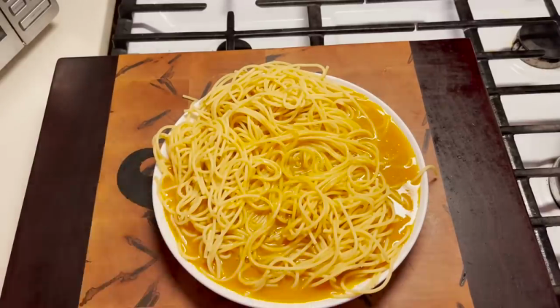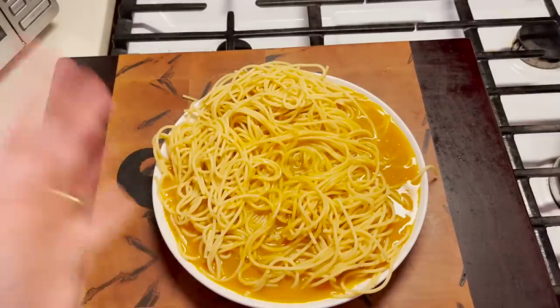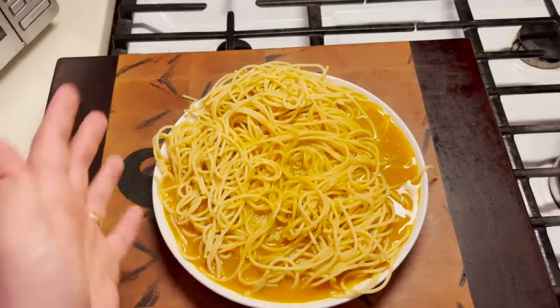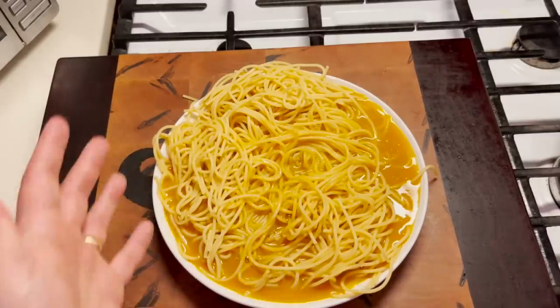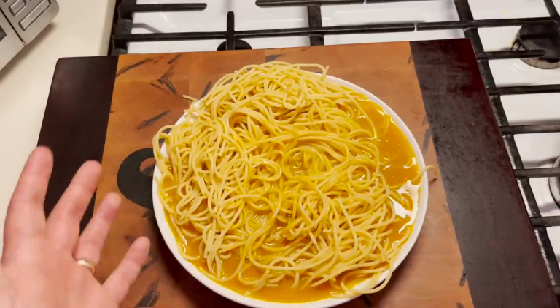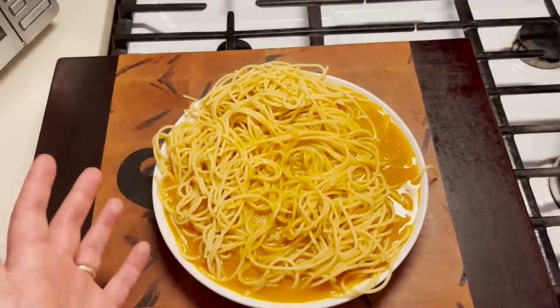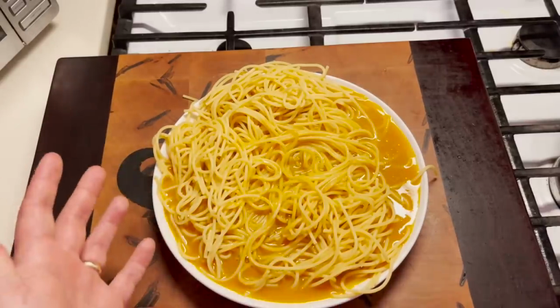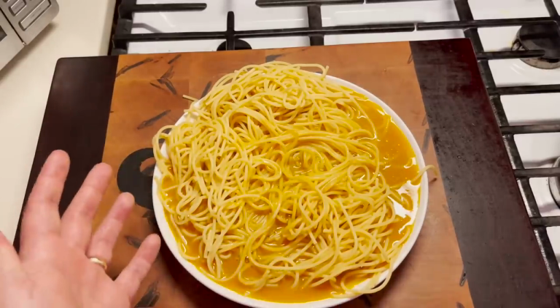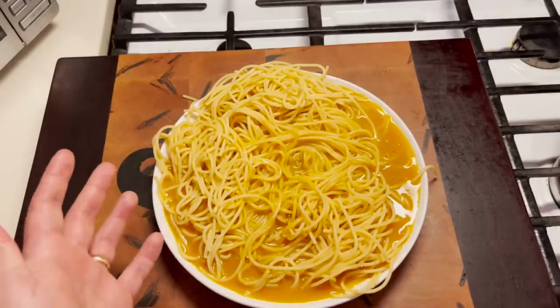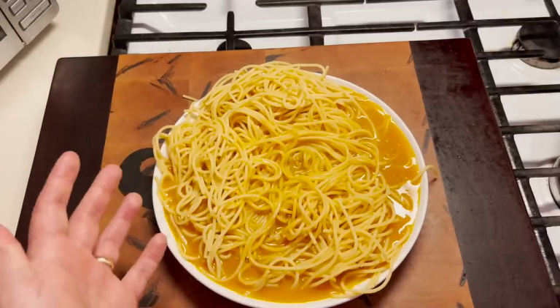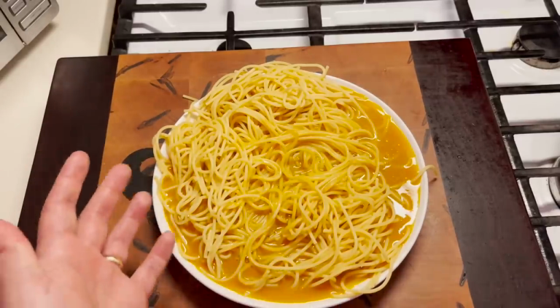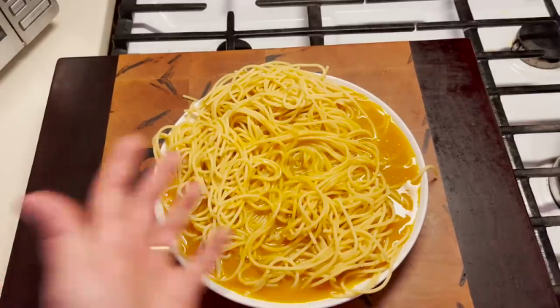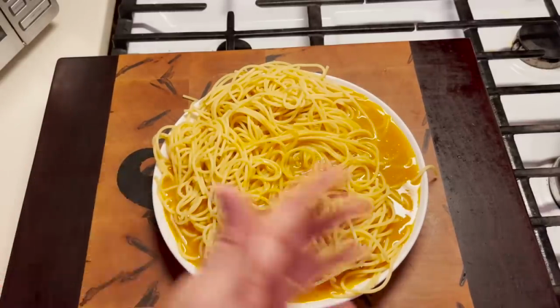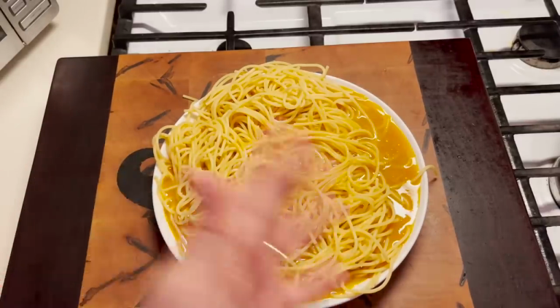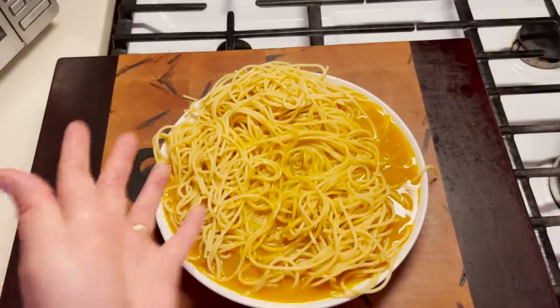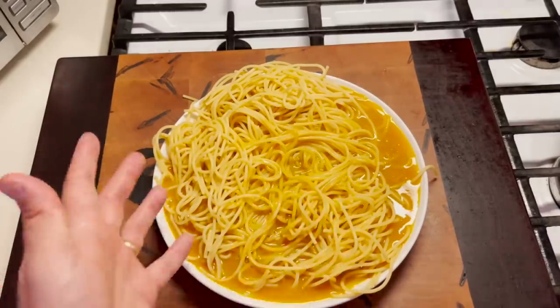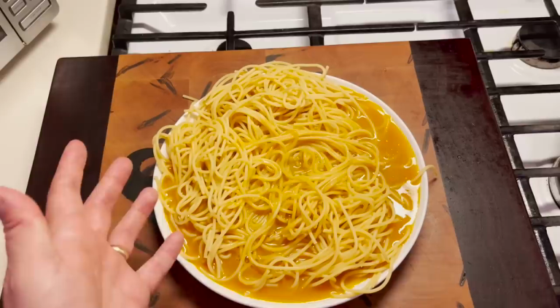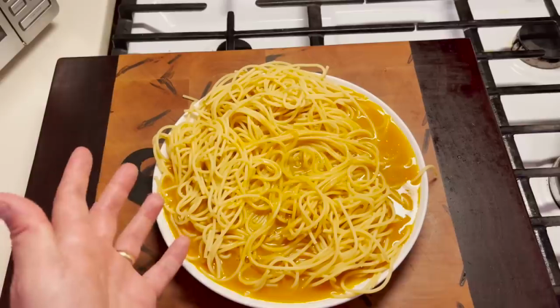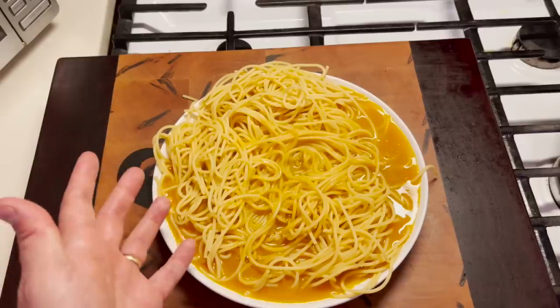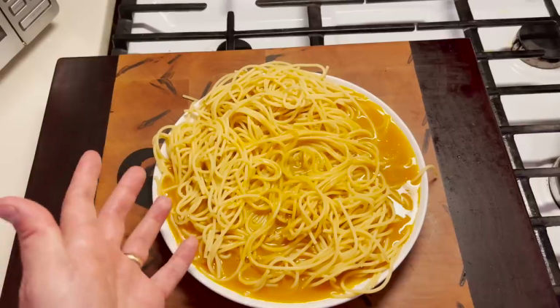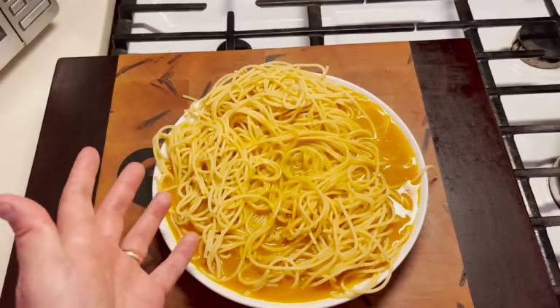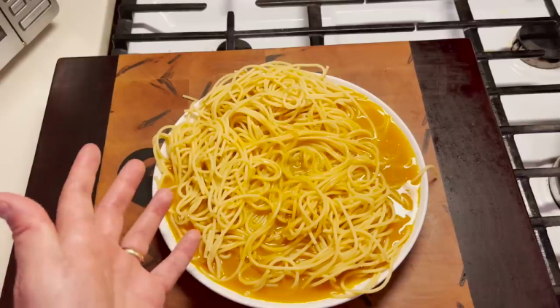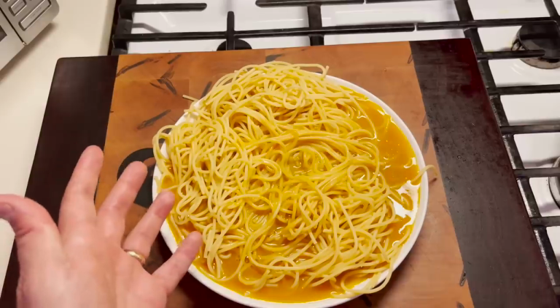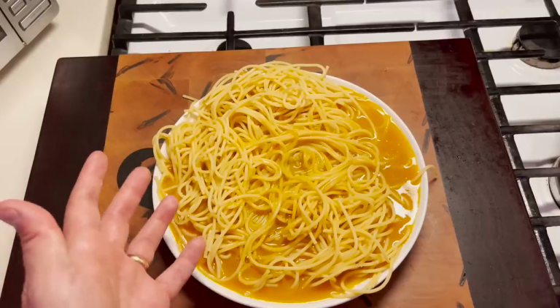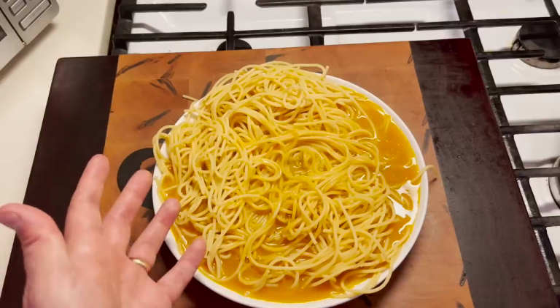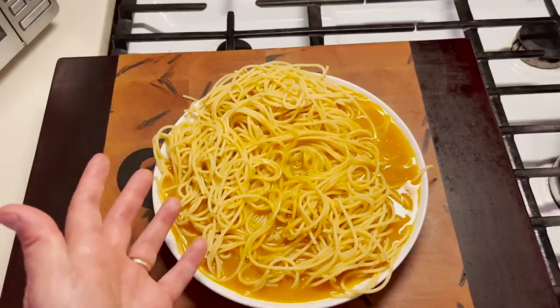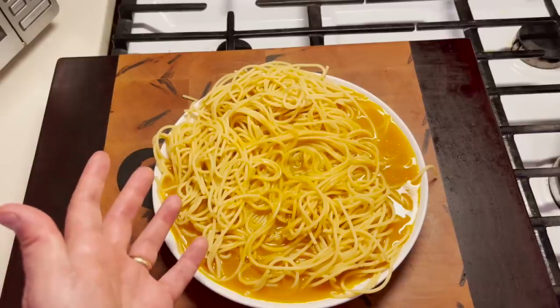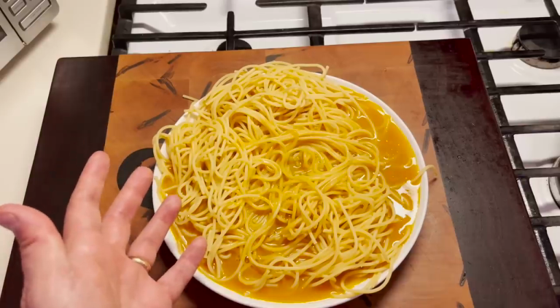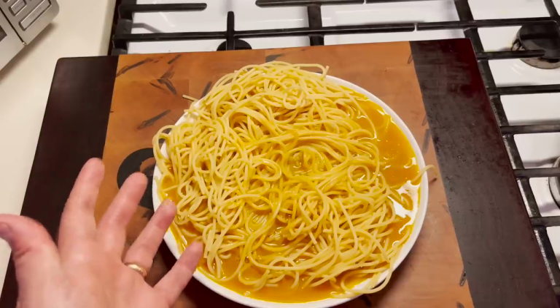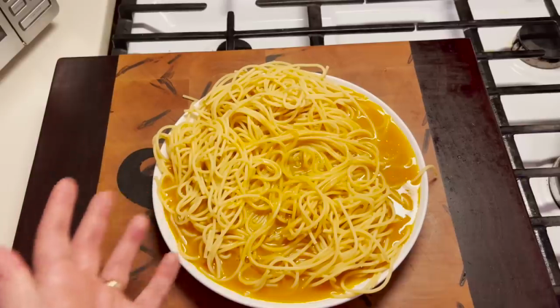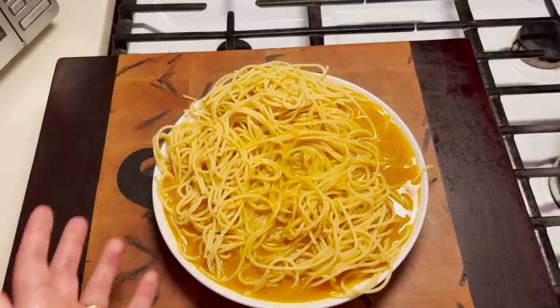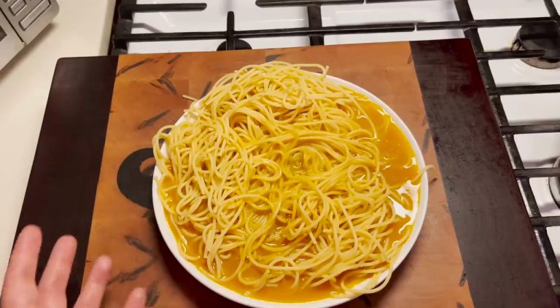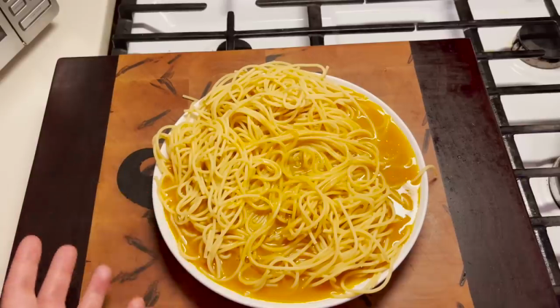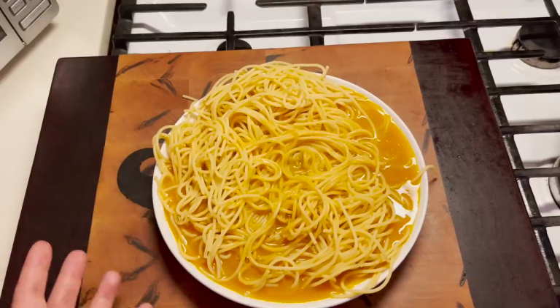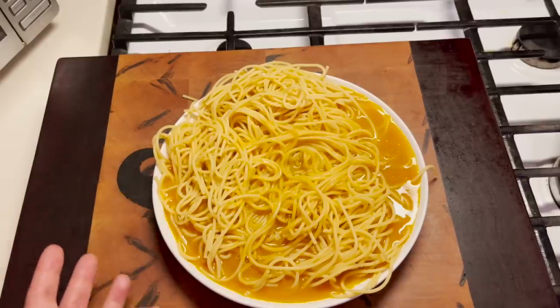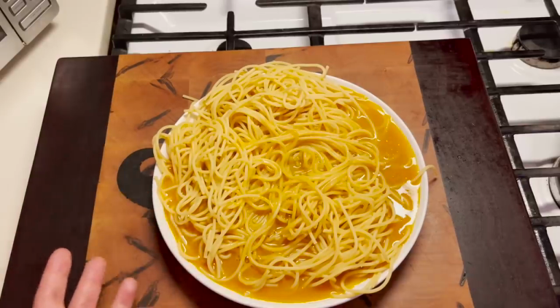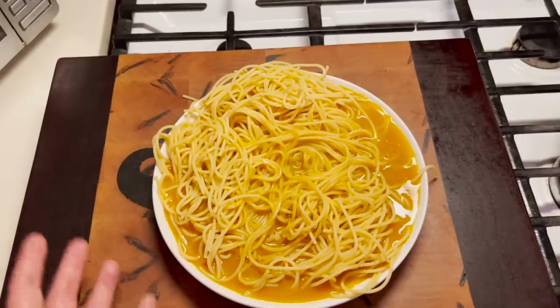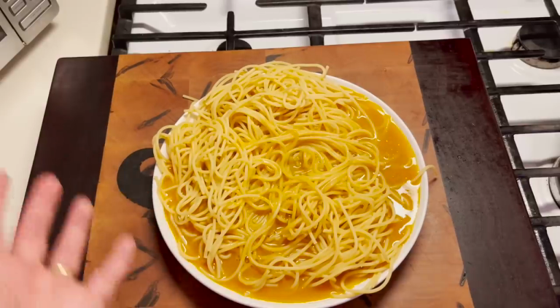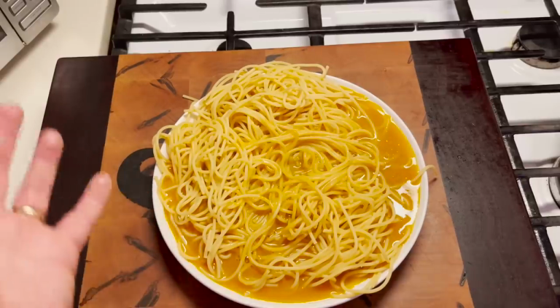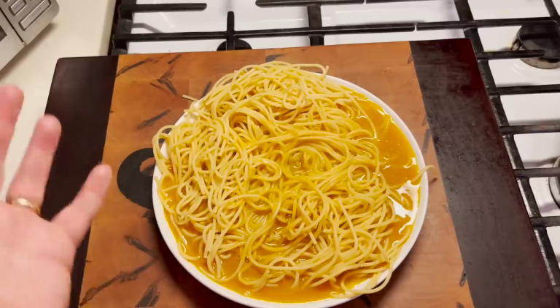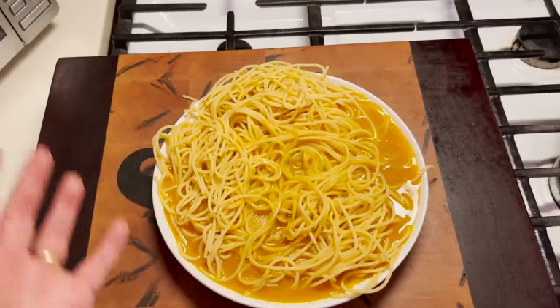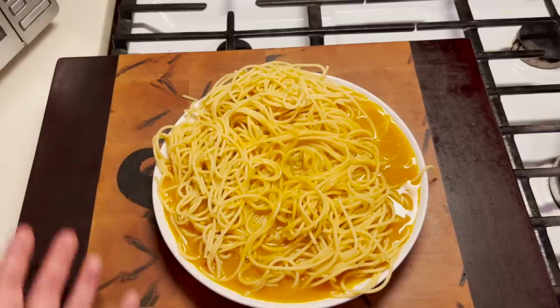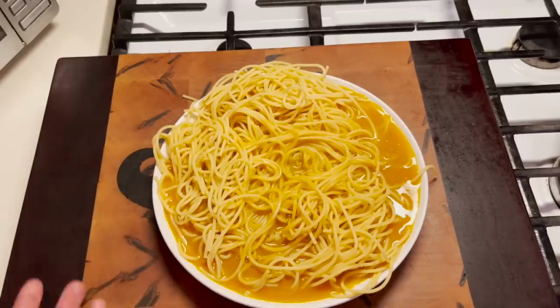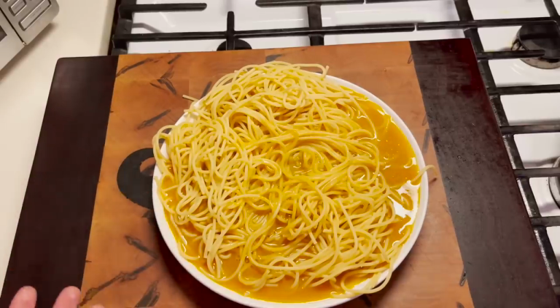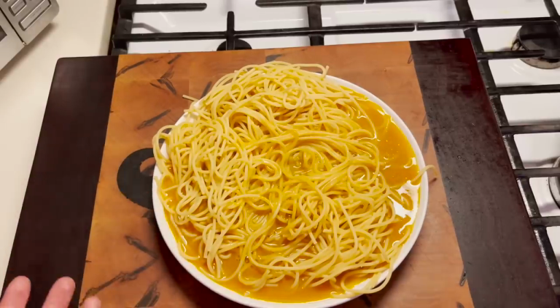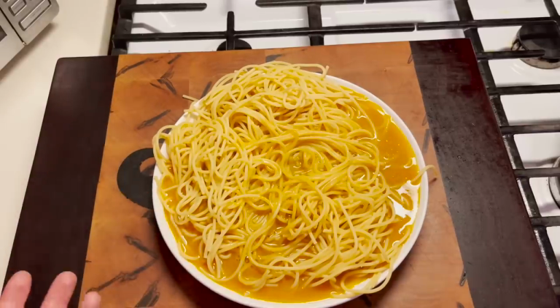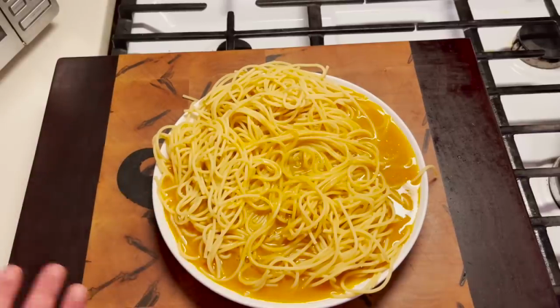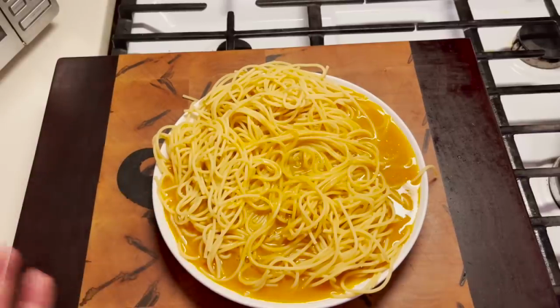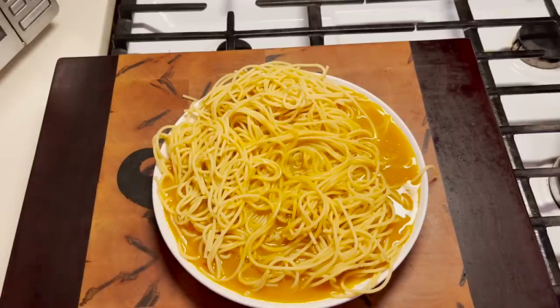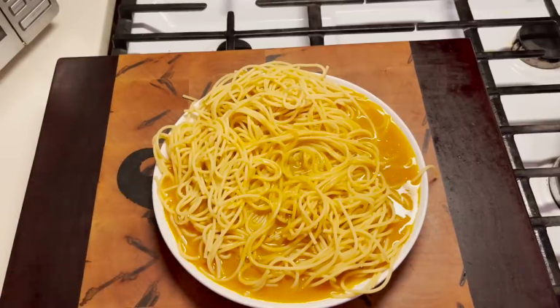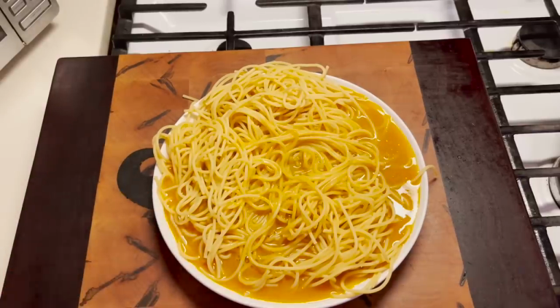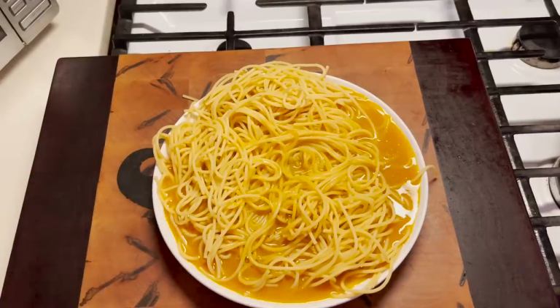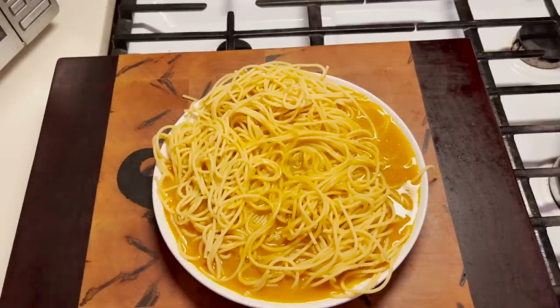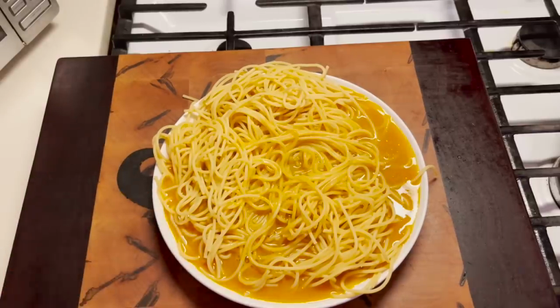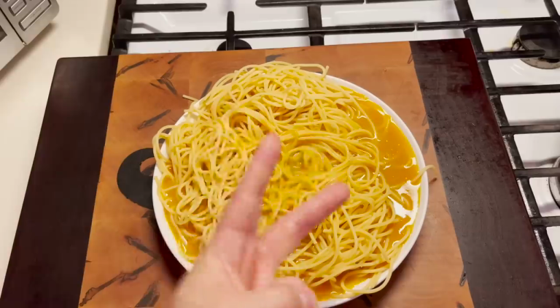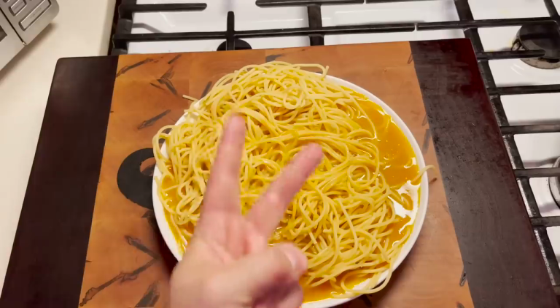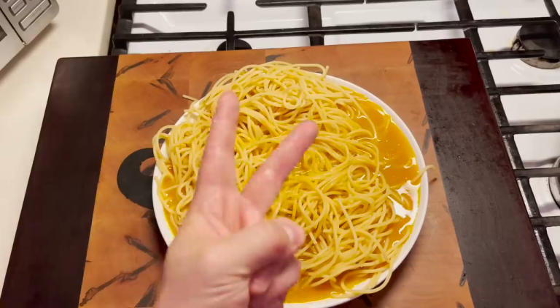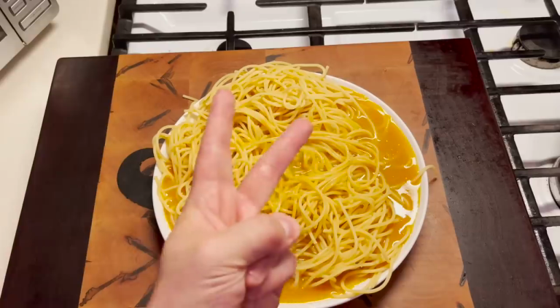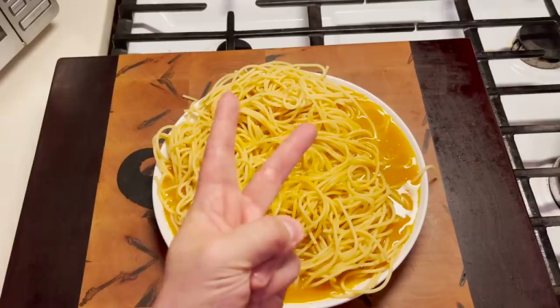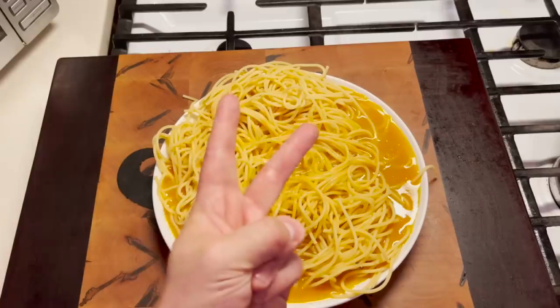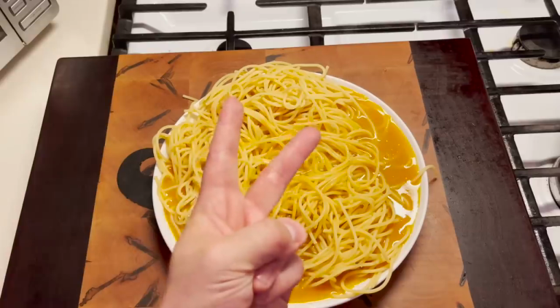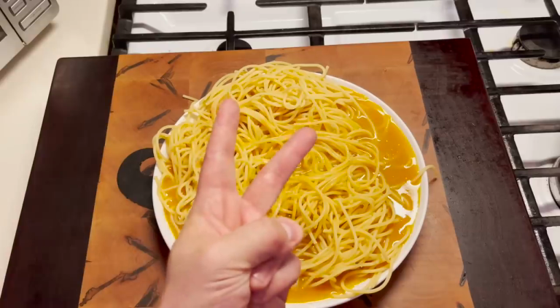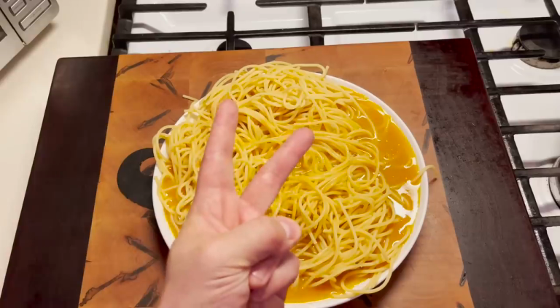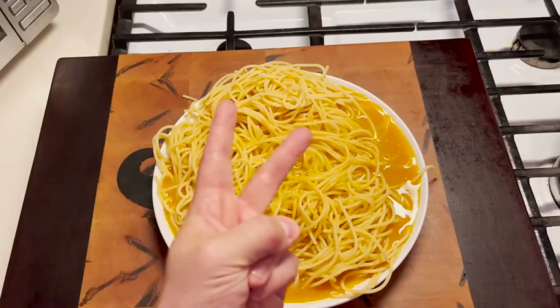So I'm gonna have to give the orange juice spaghetti and the sauce two out of five!